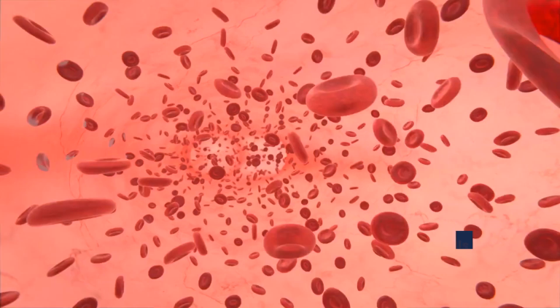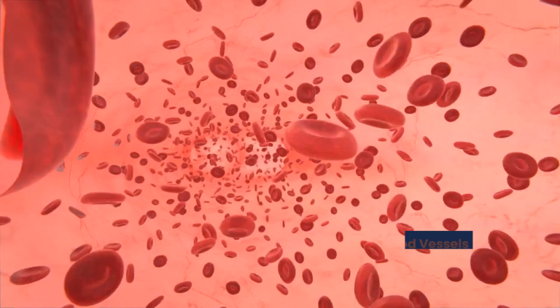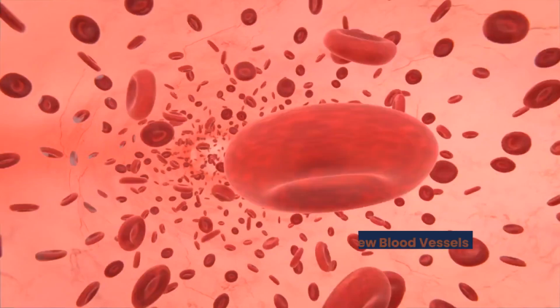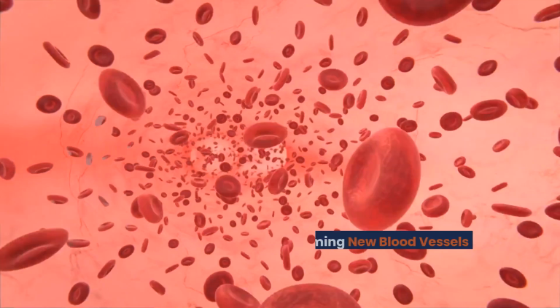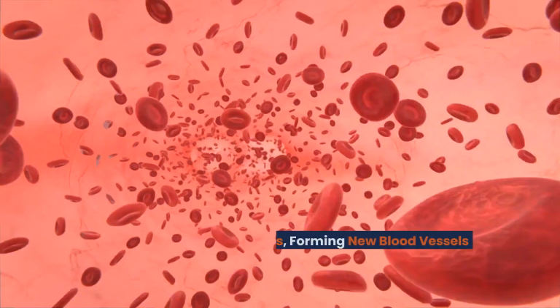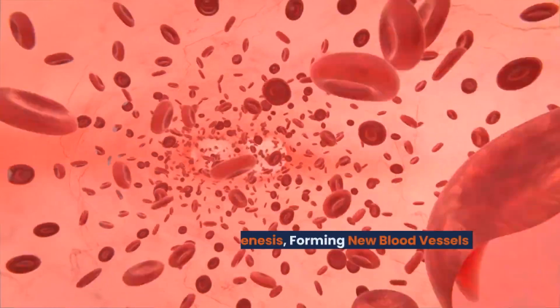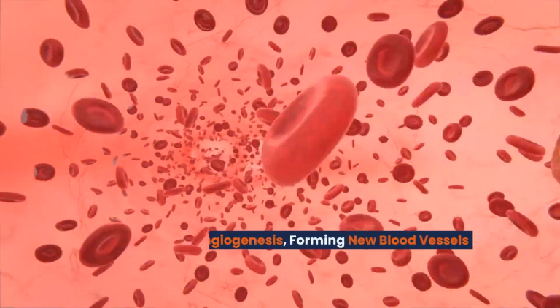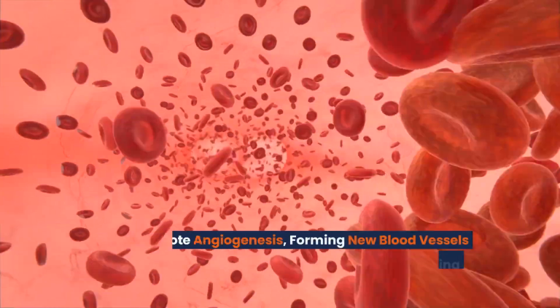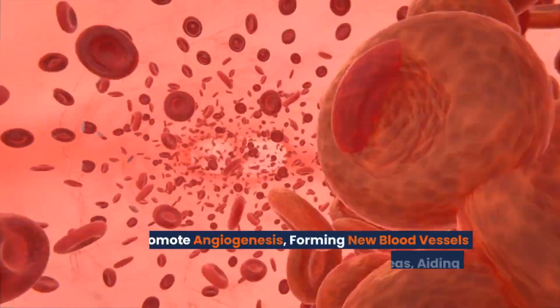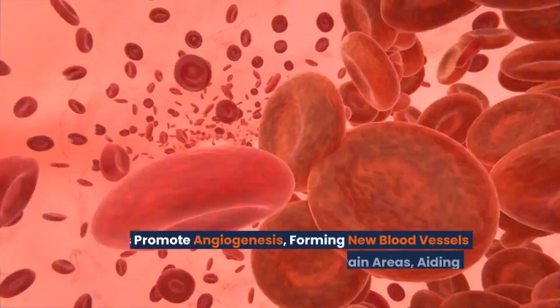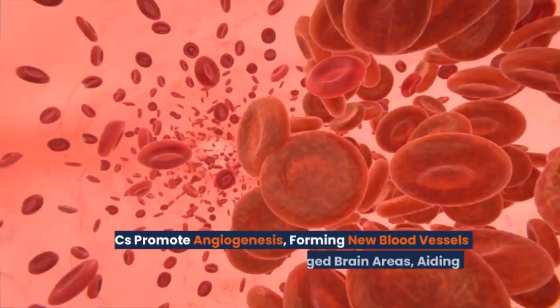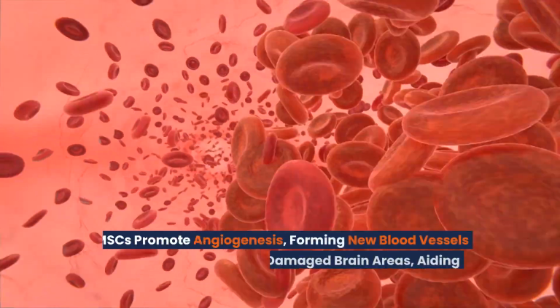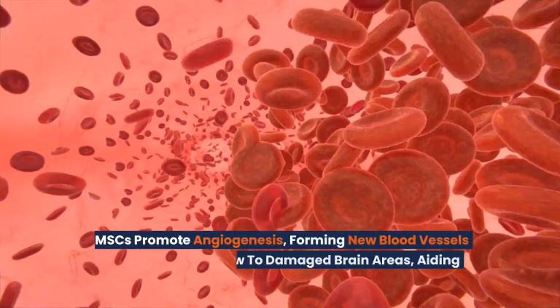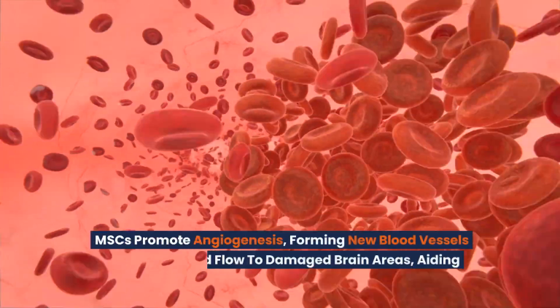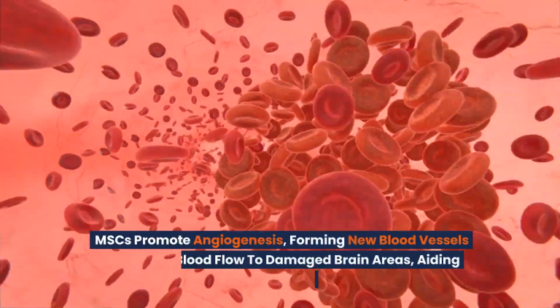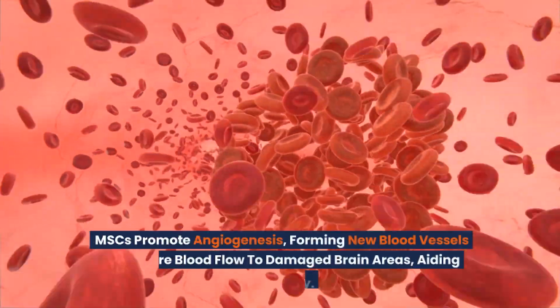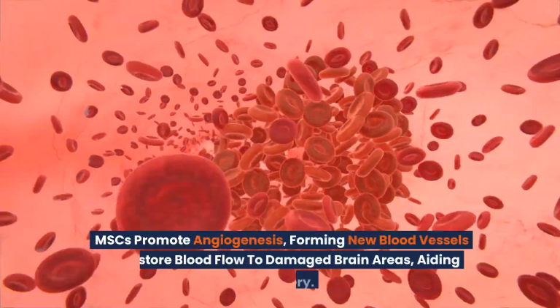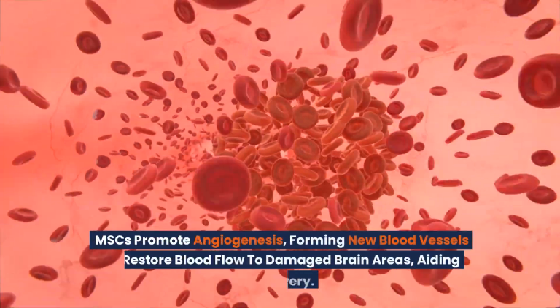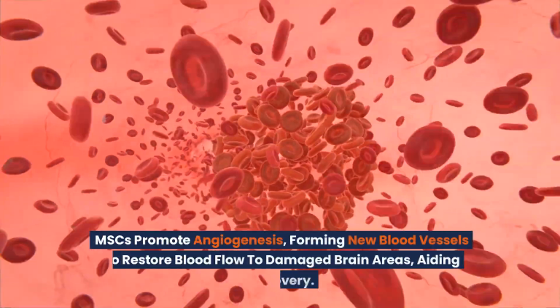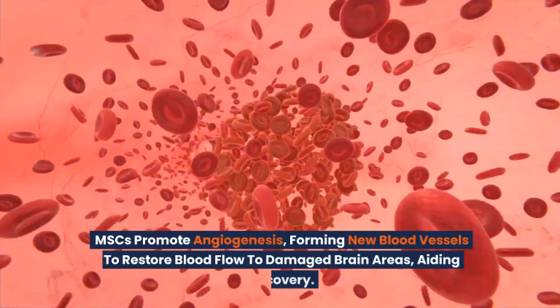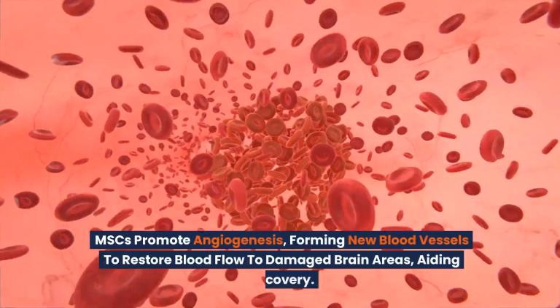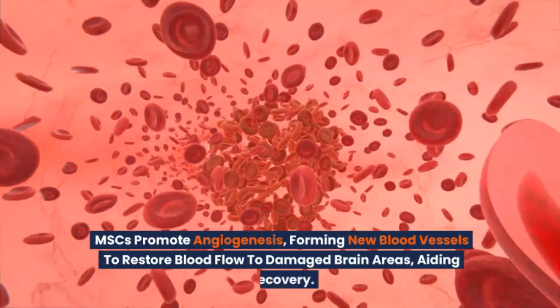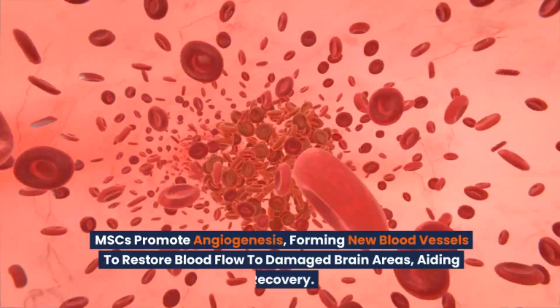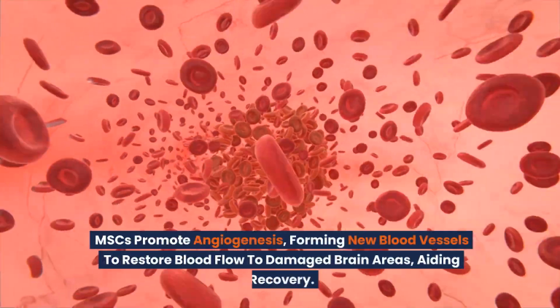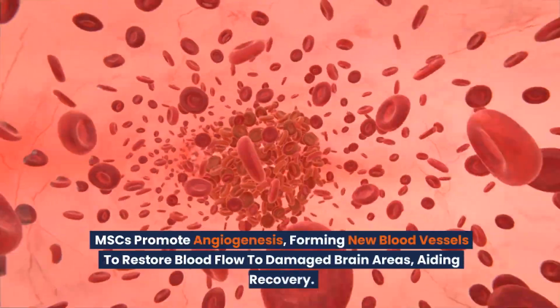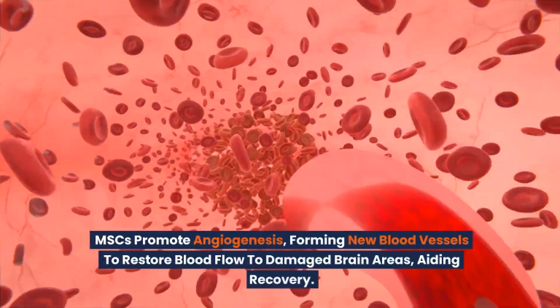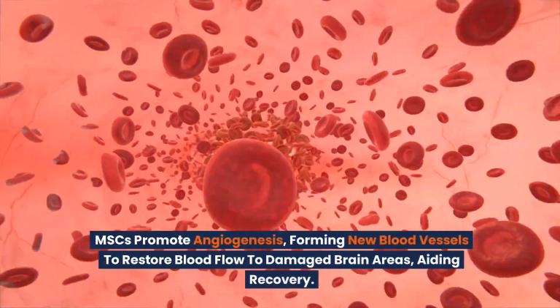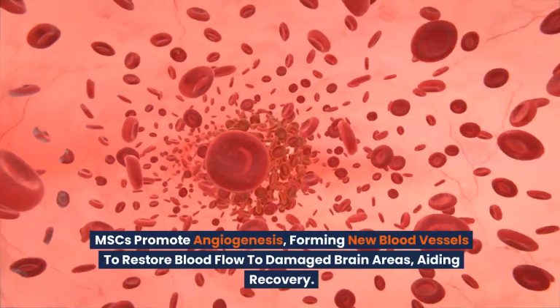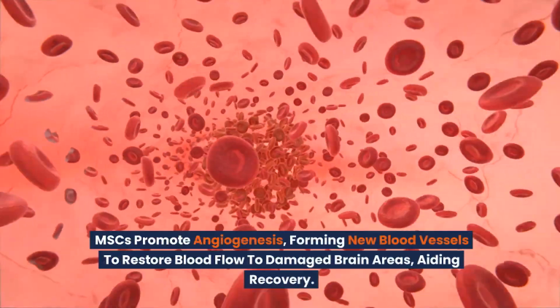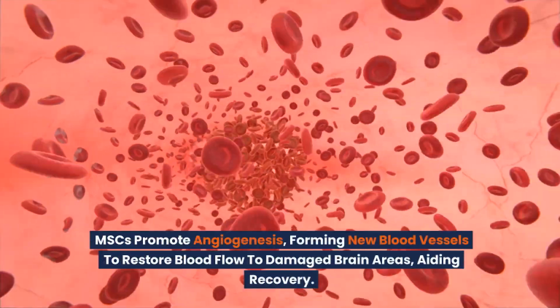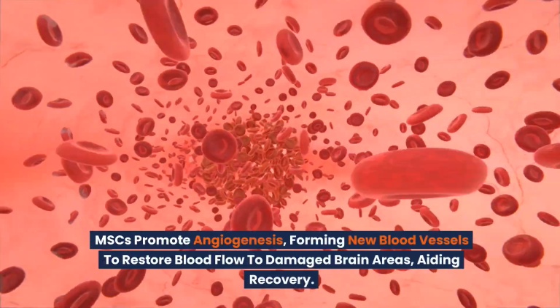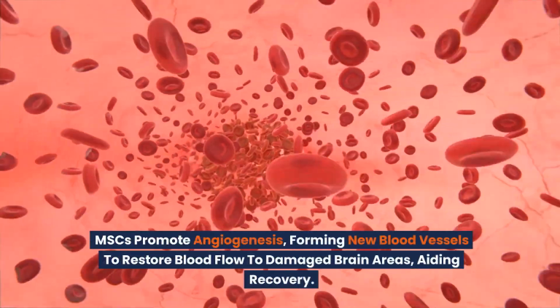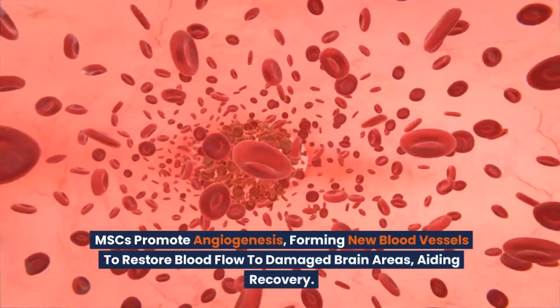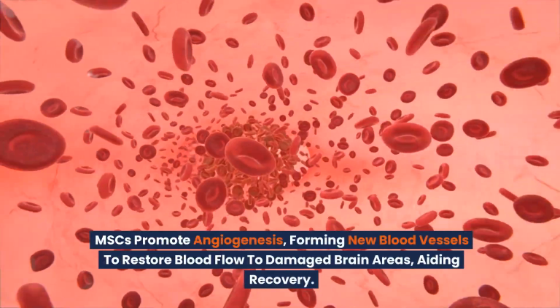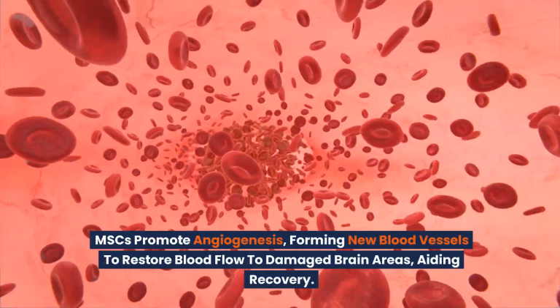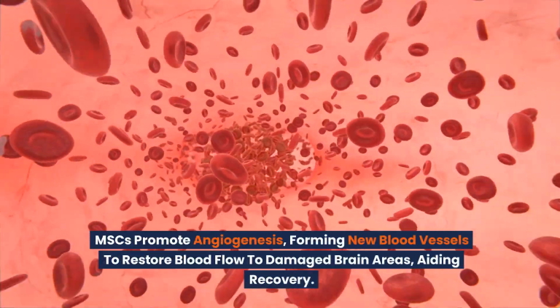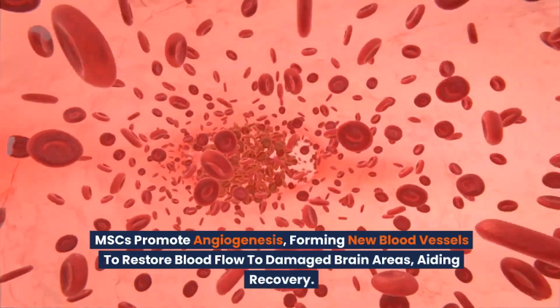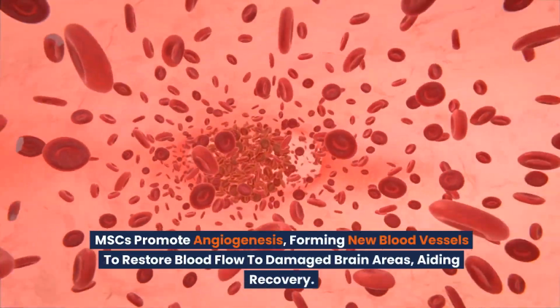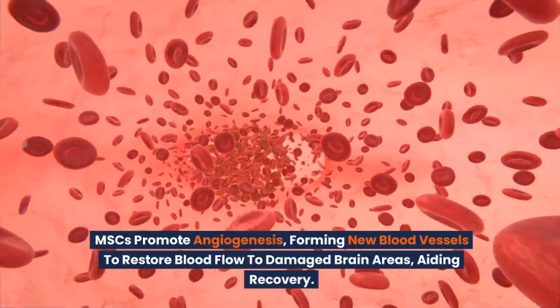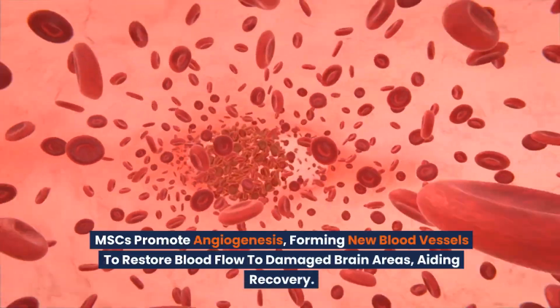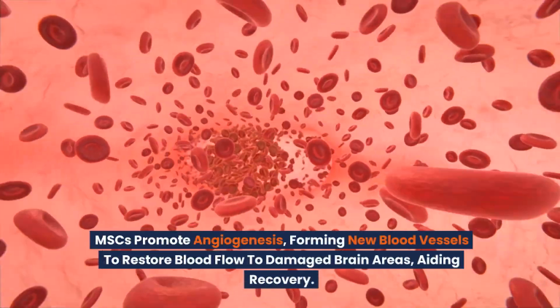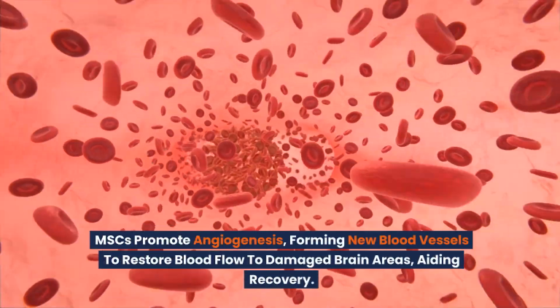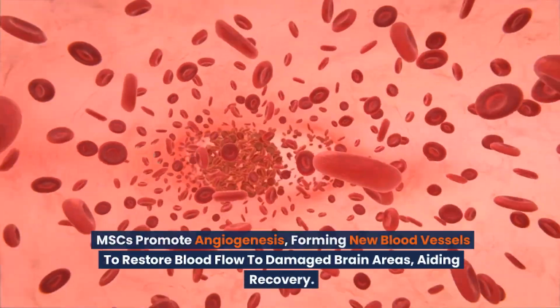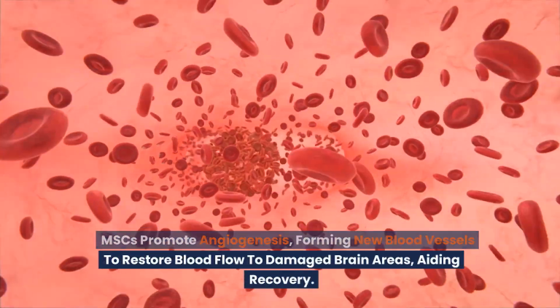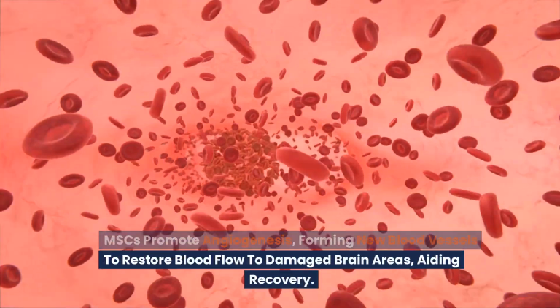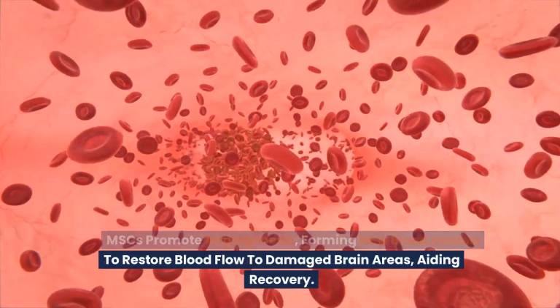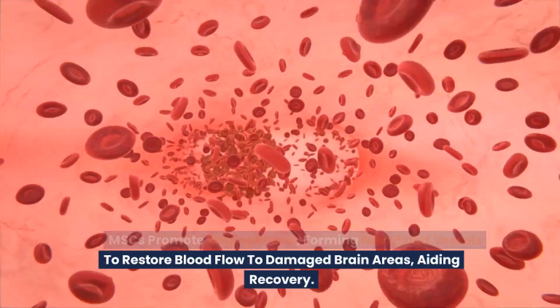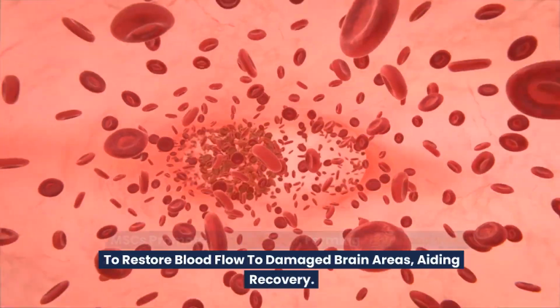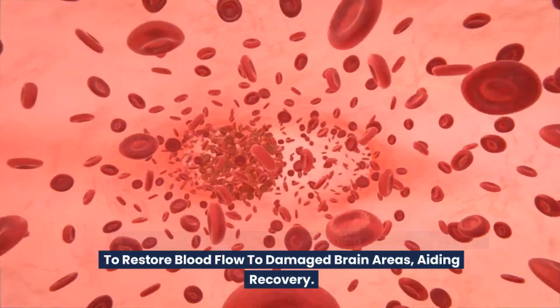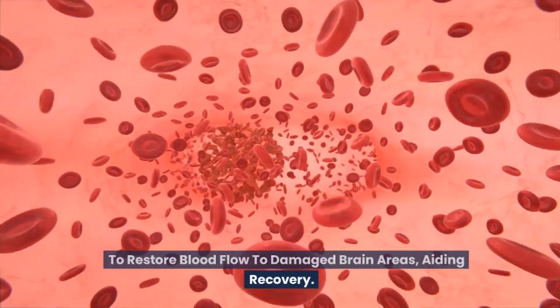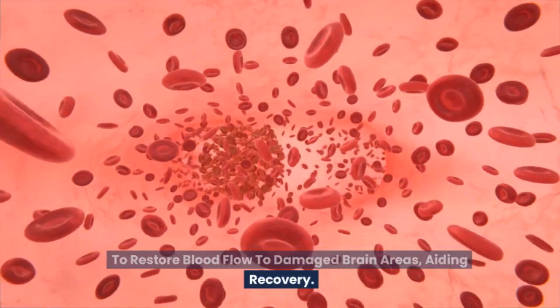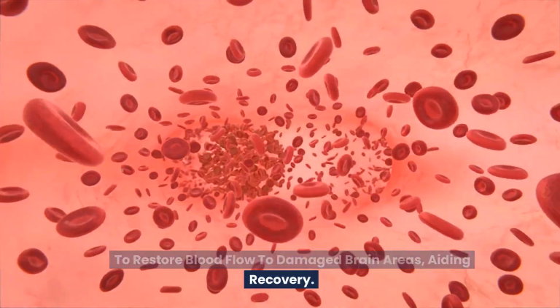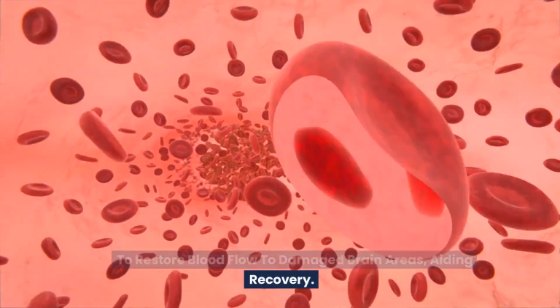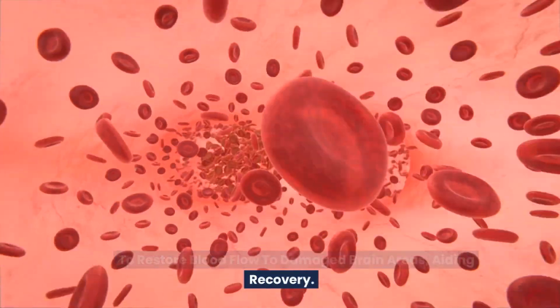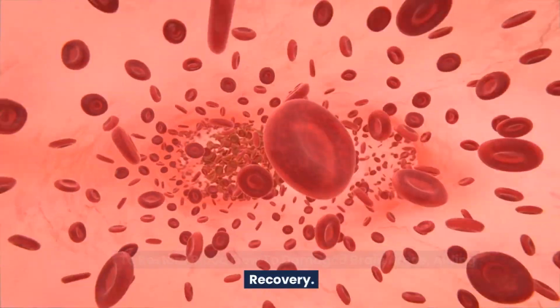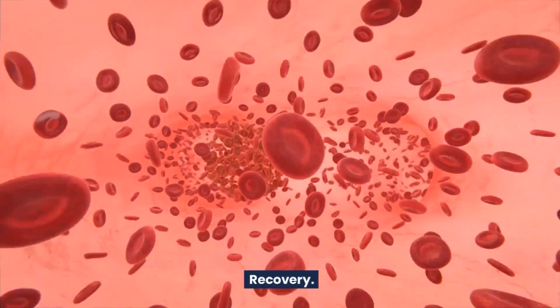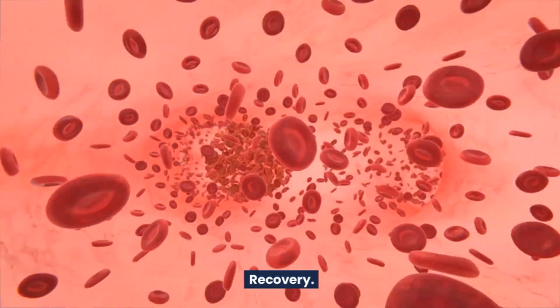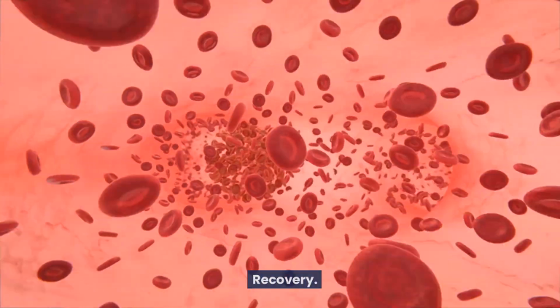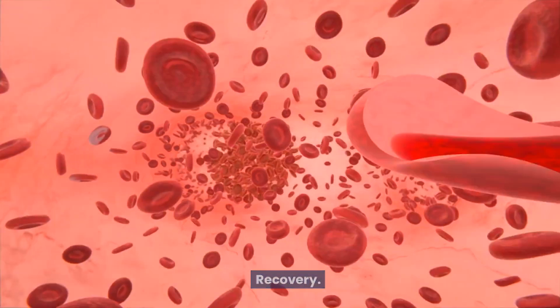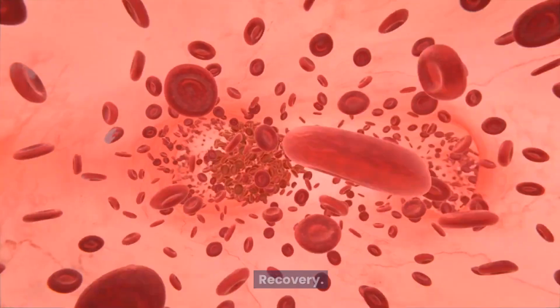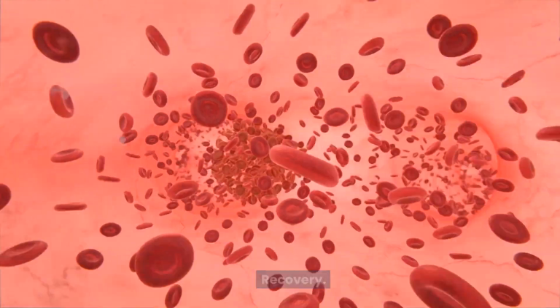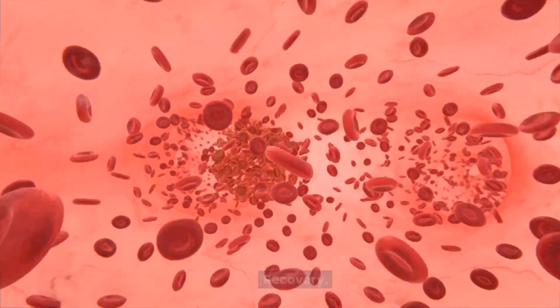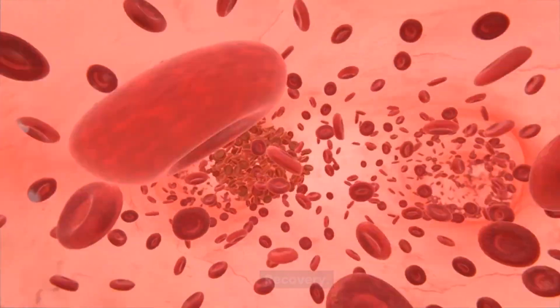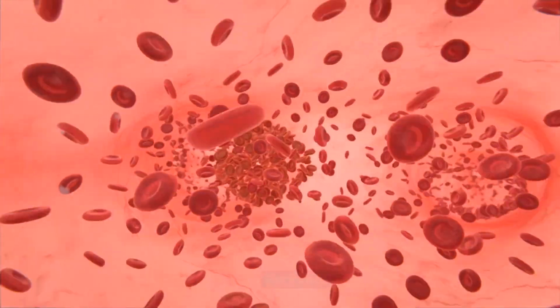MSCs promote angiogenesis, forming new blood vessels to restore blood flow to damaged brain areas, aiding recovery.